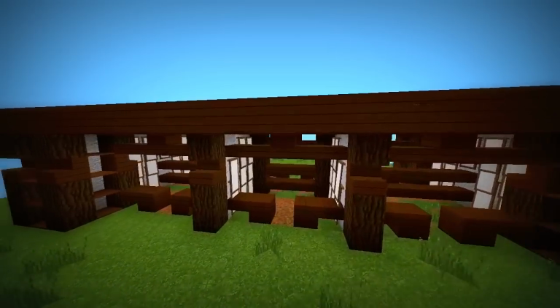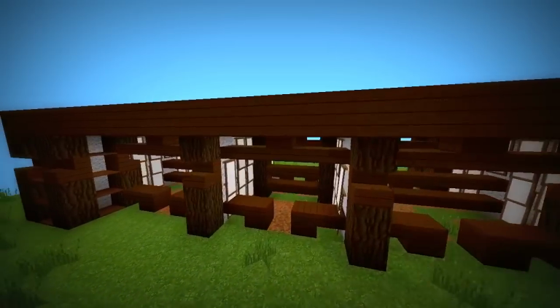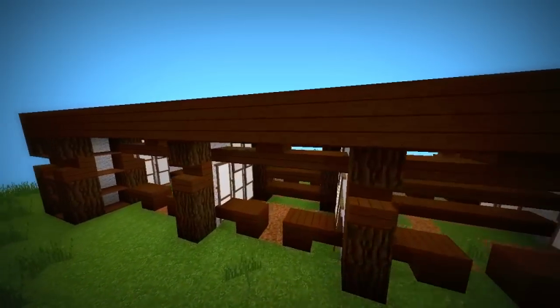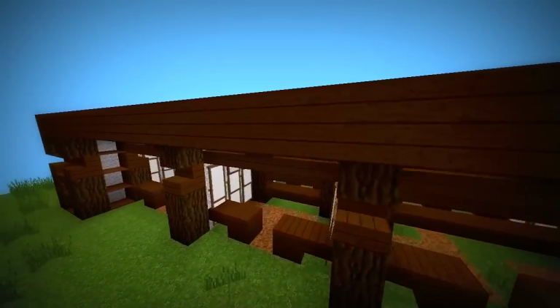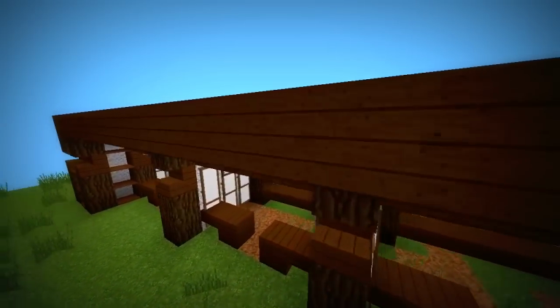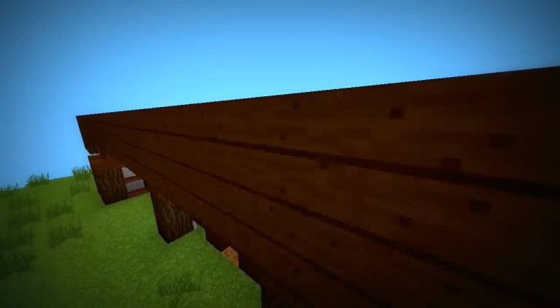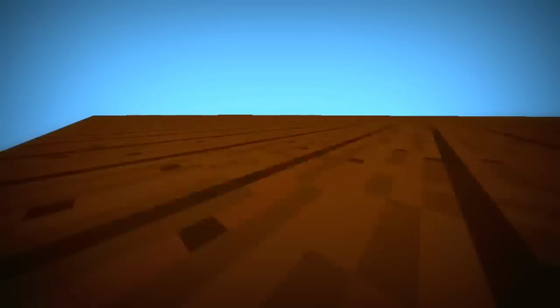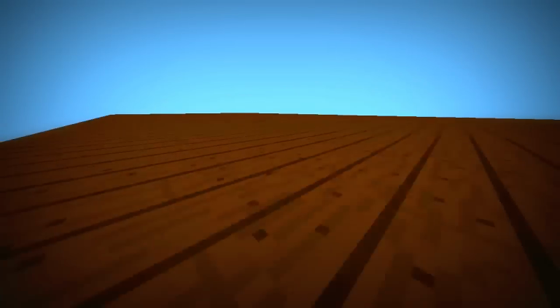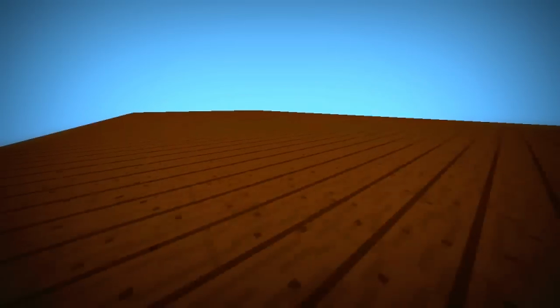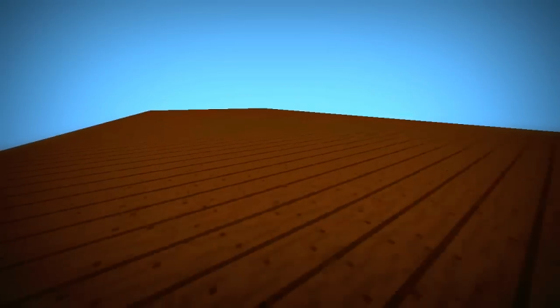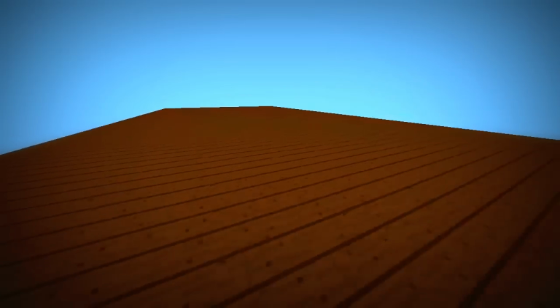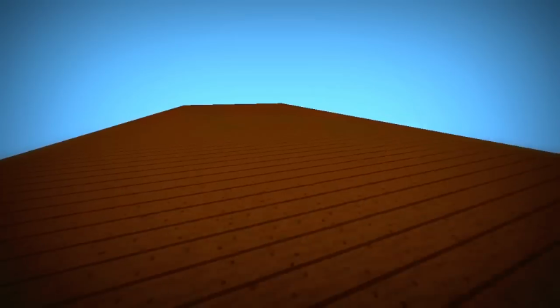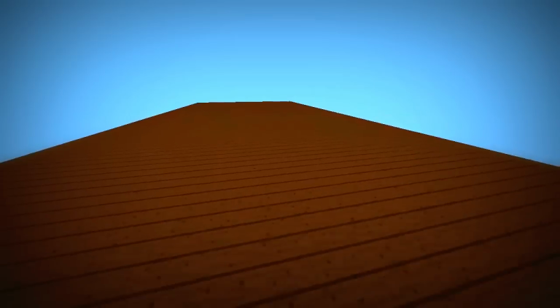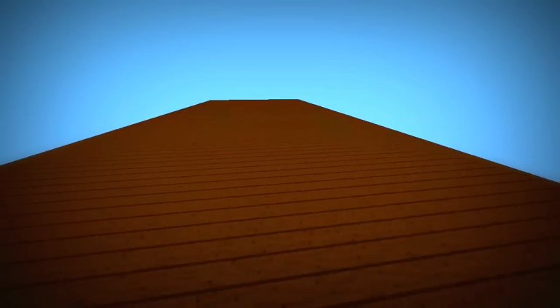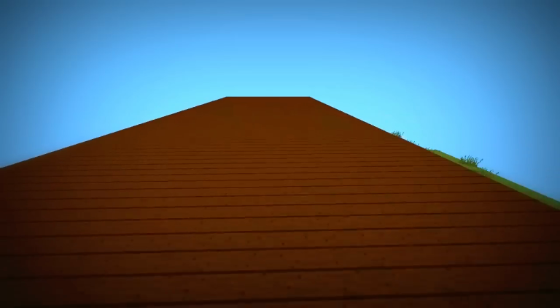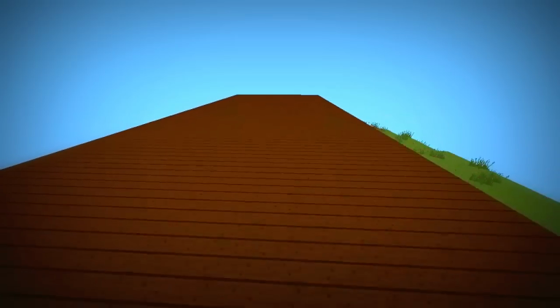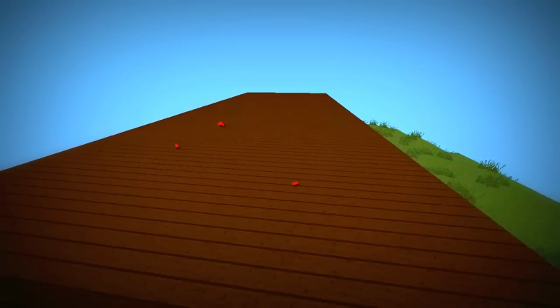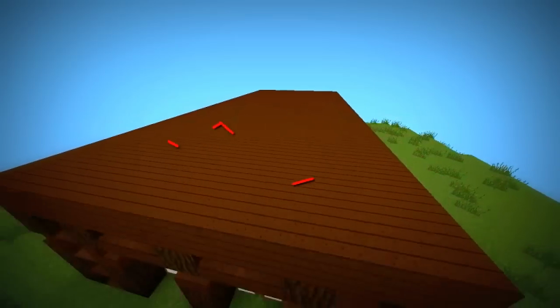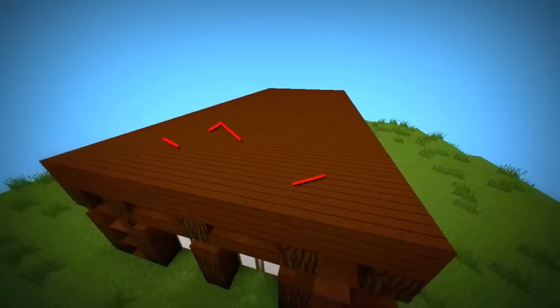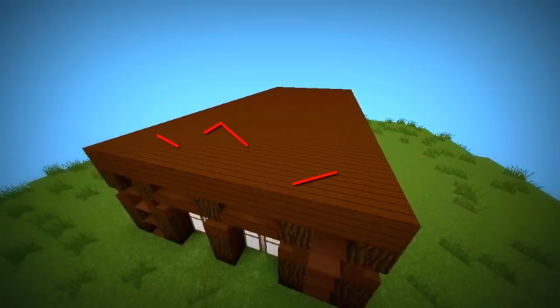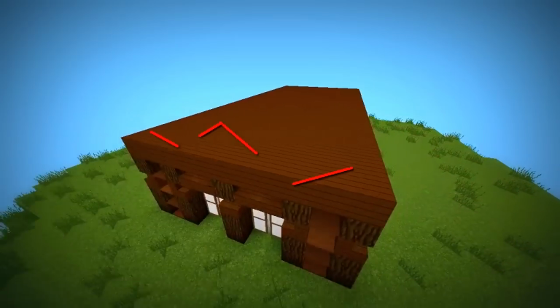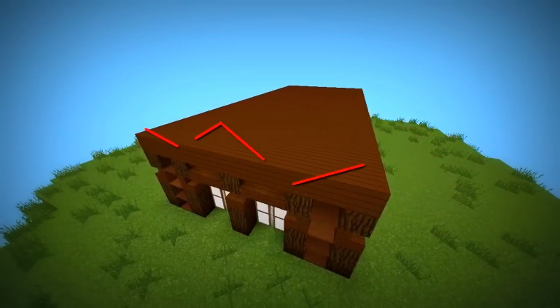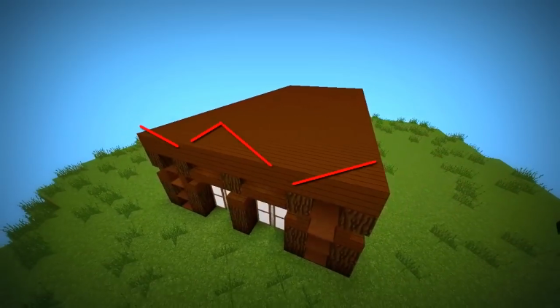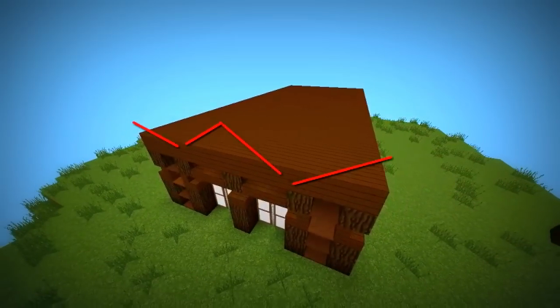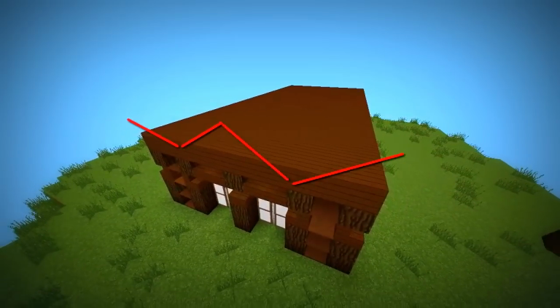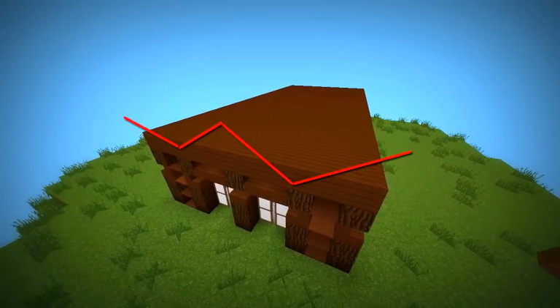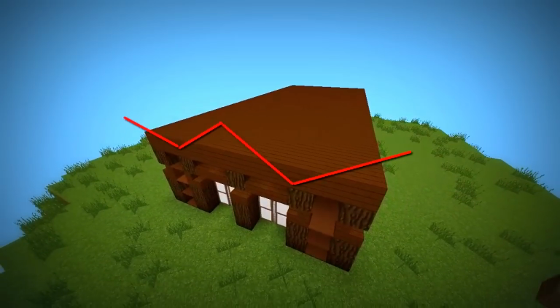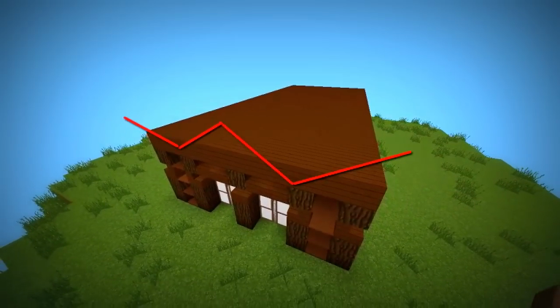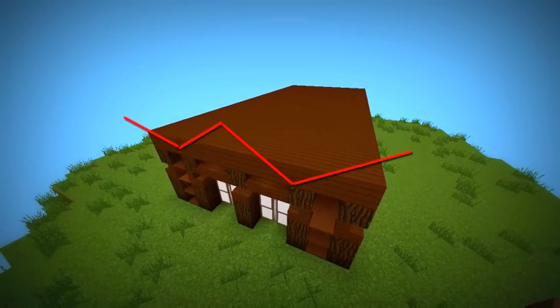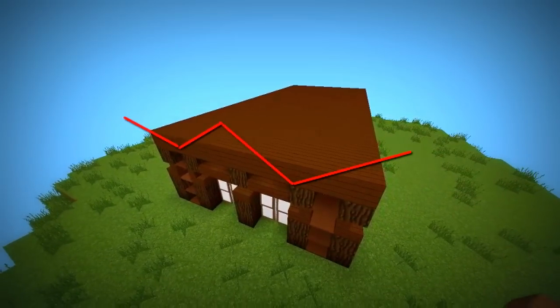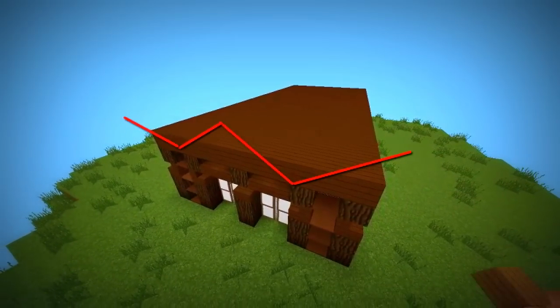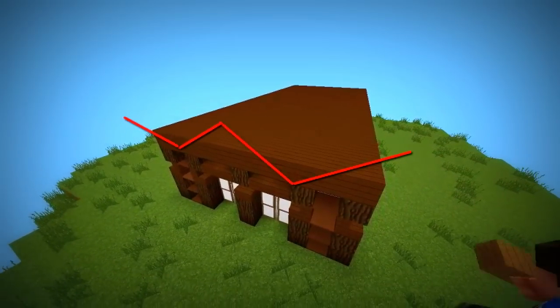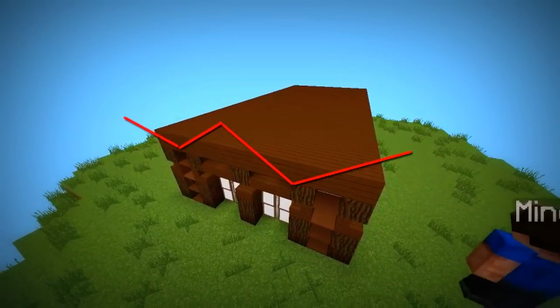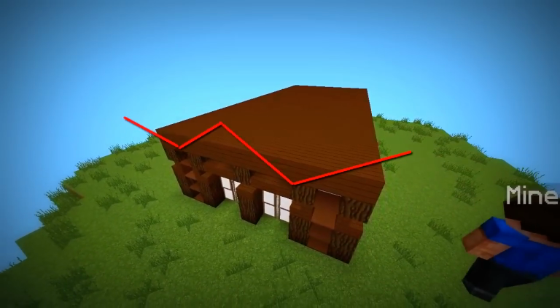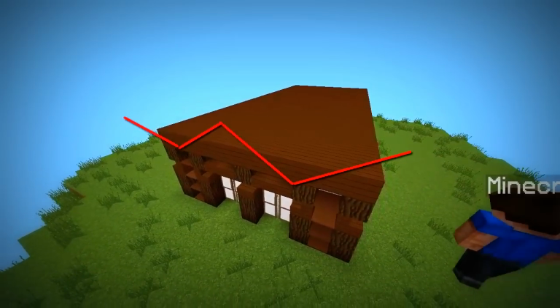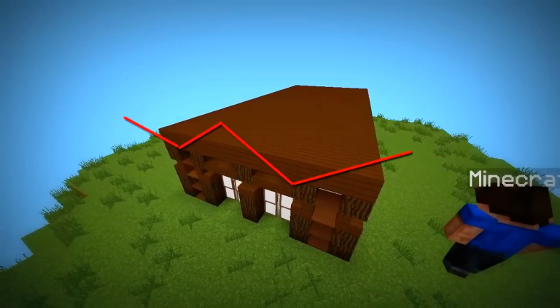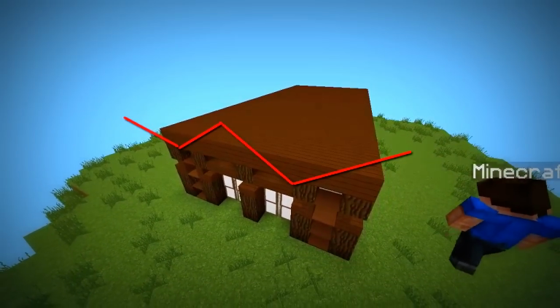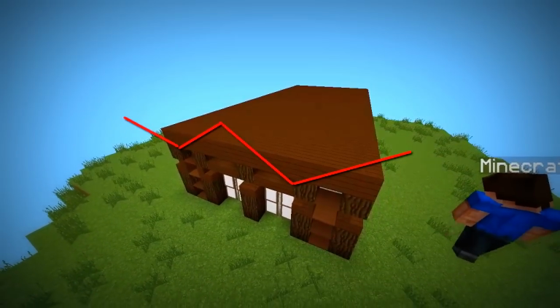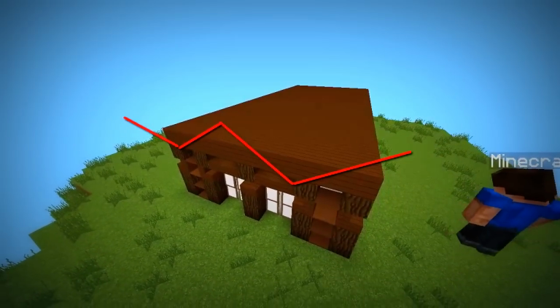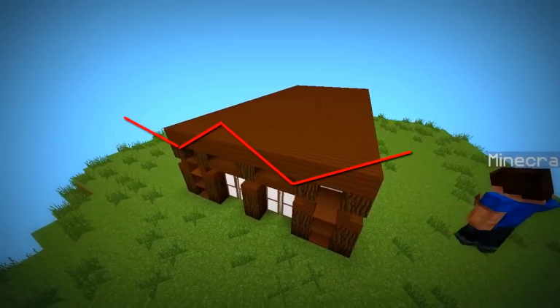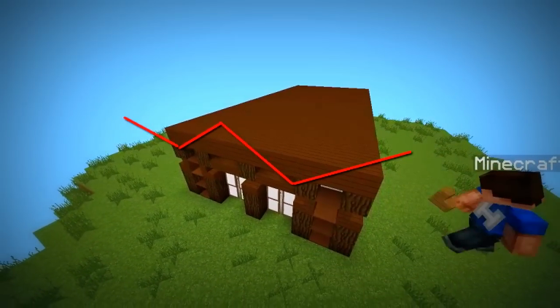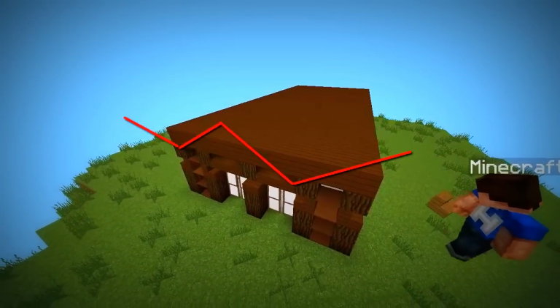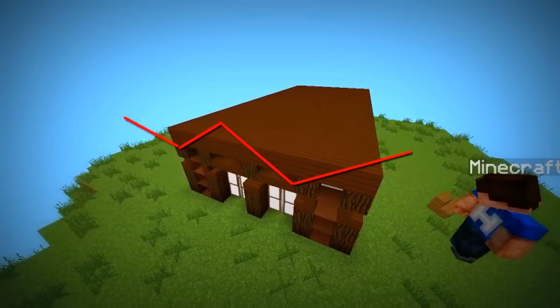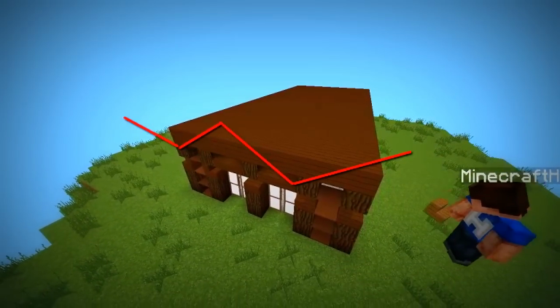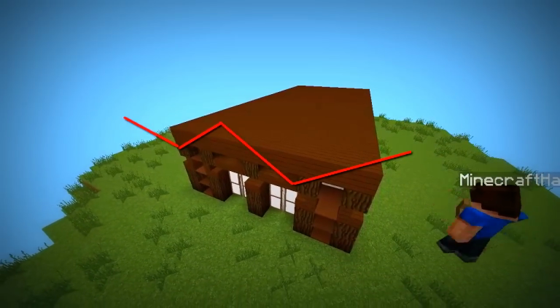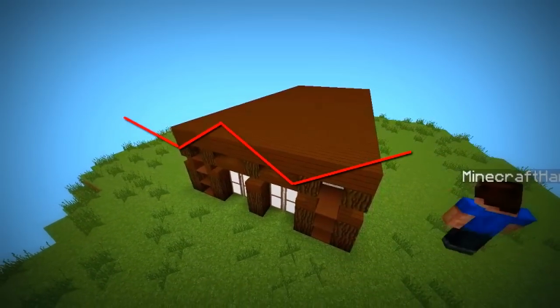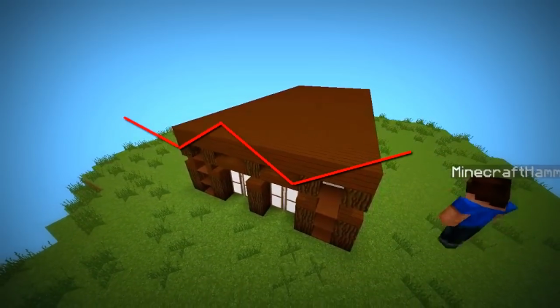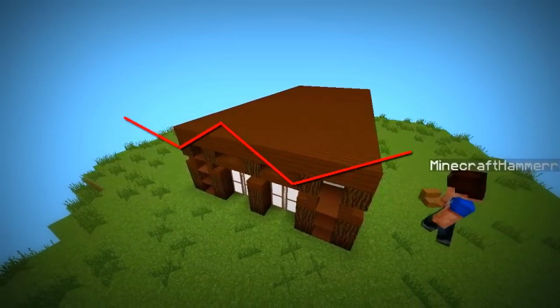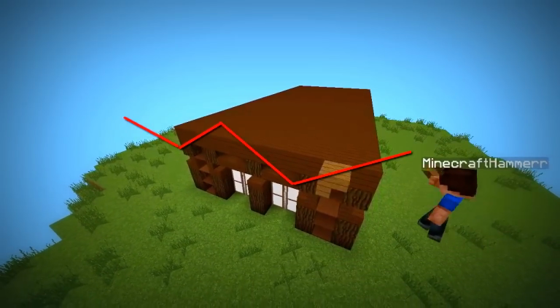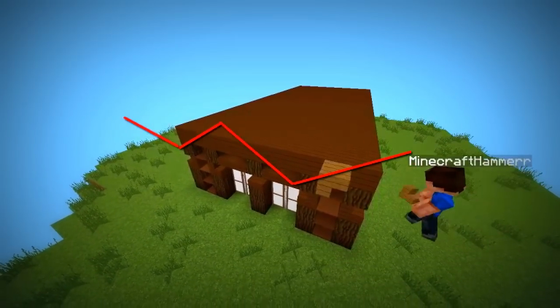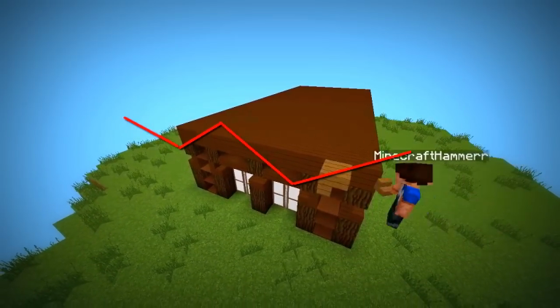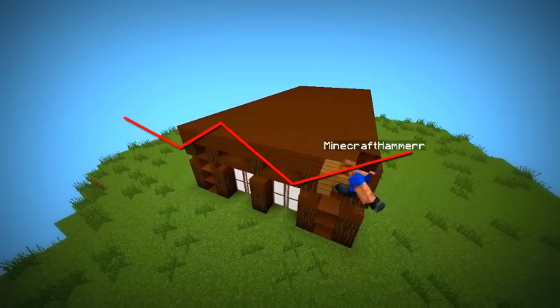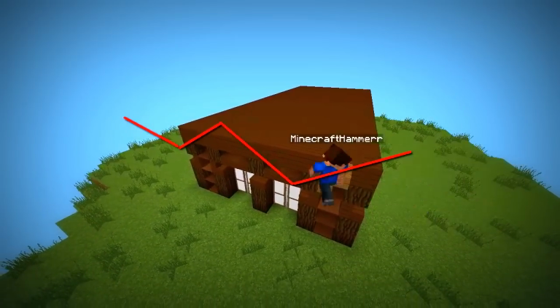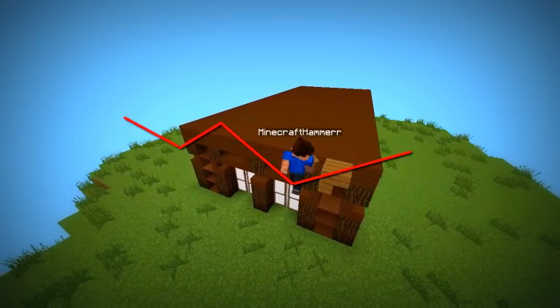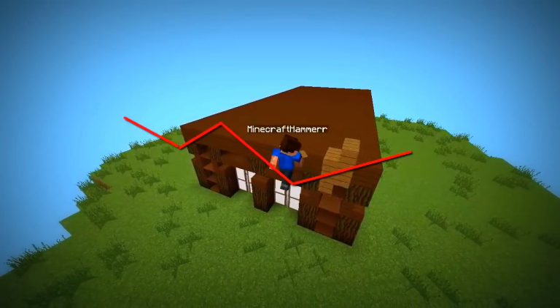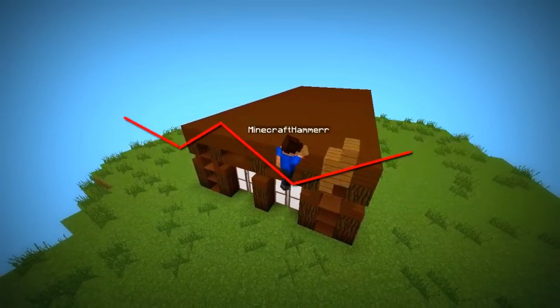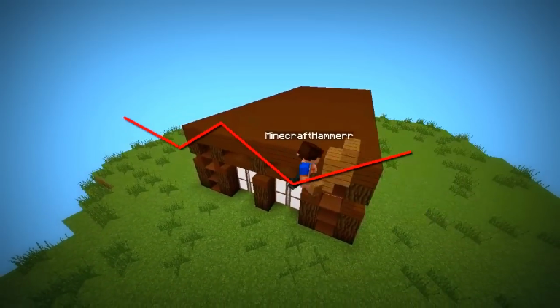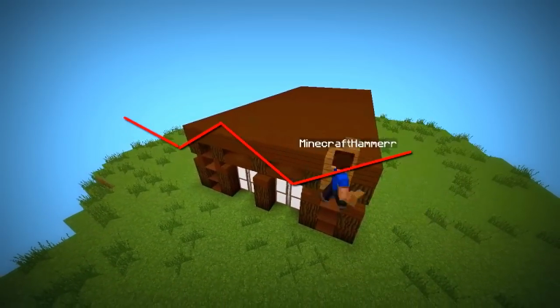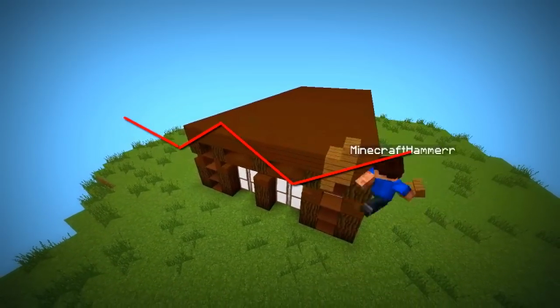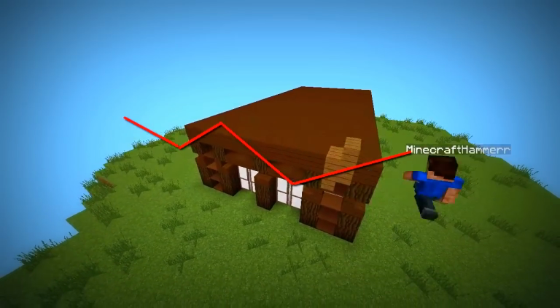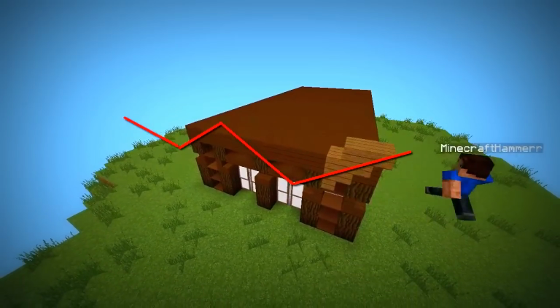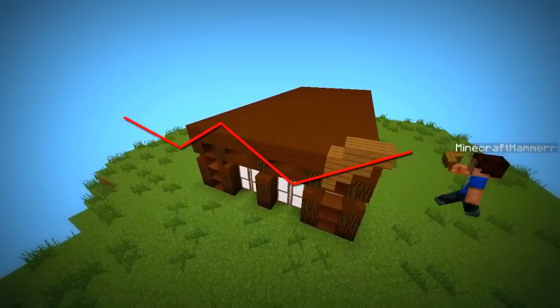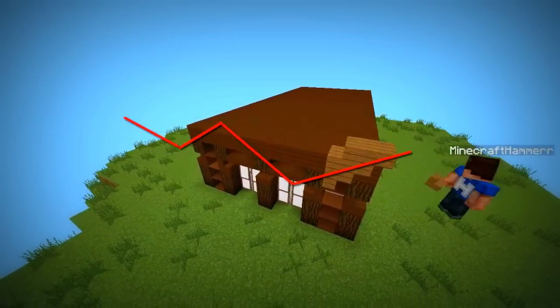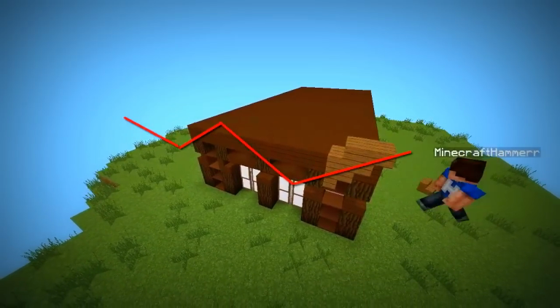As for the roof, make a curved spruce edge on the short sides and just make it go straight on the long ones.